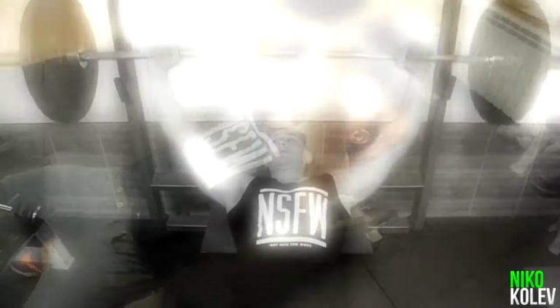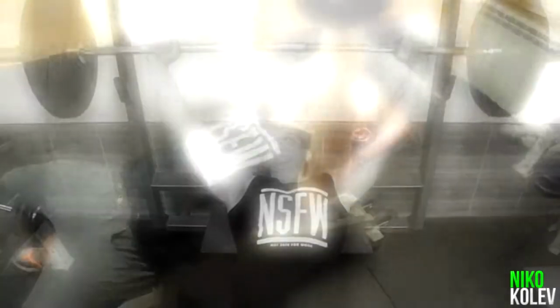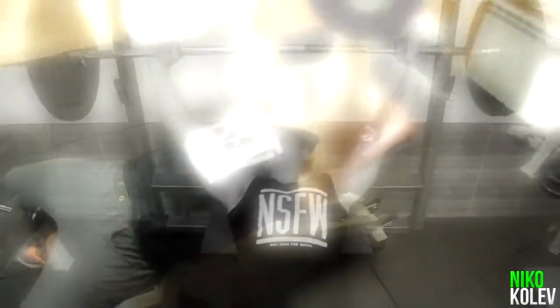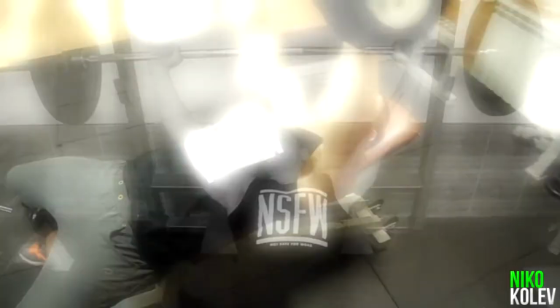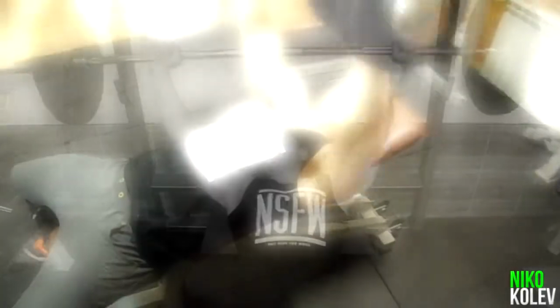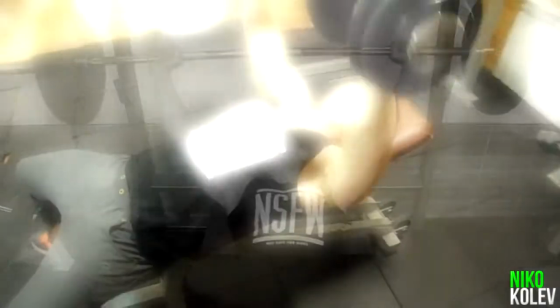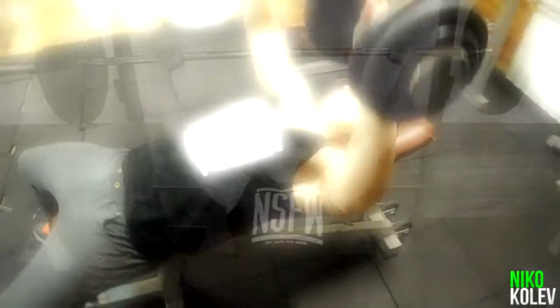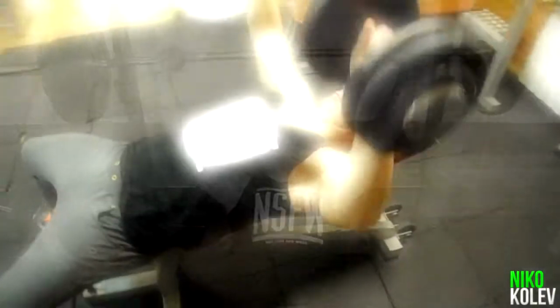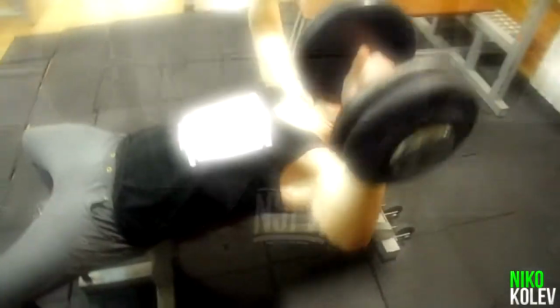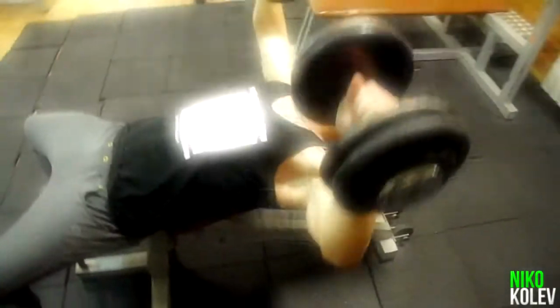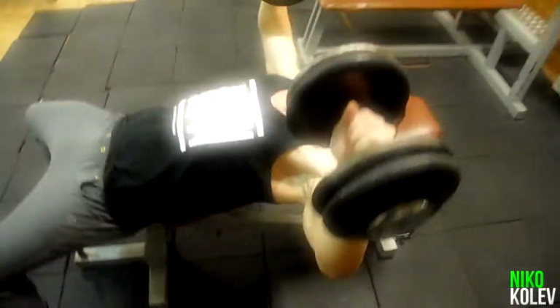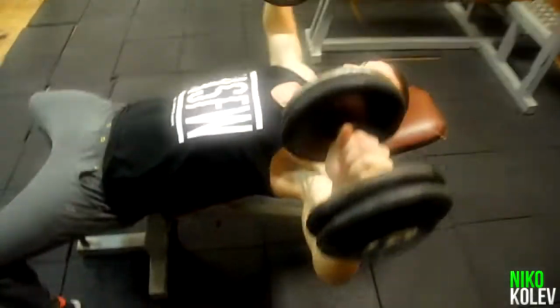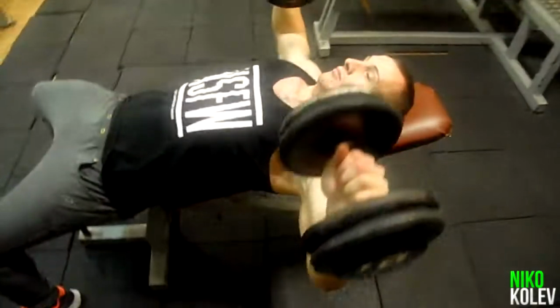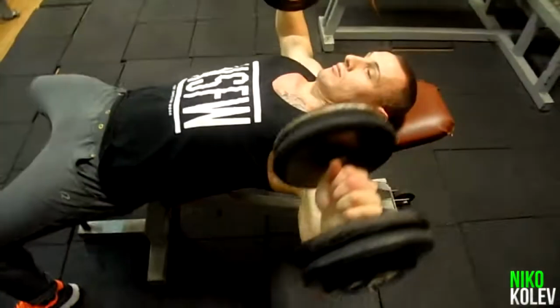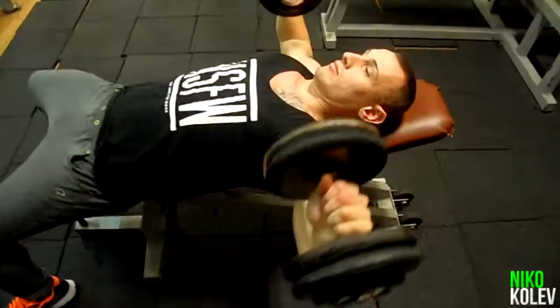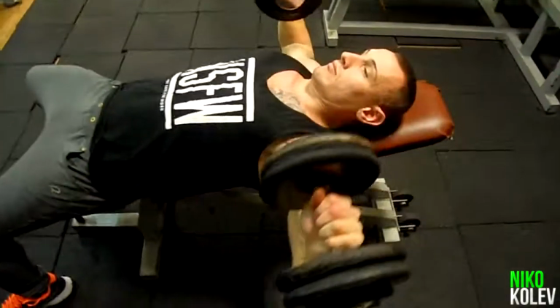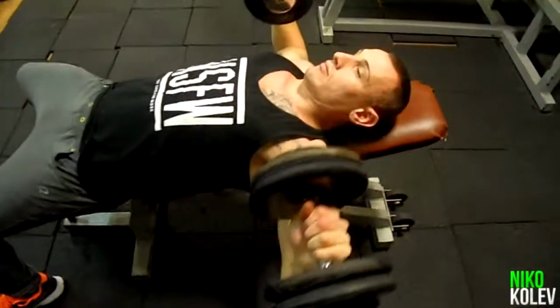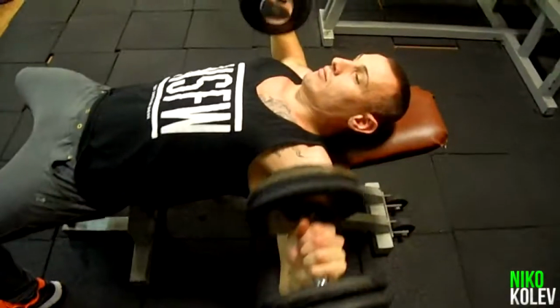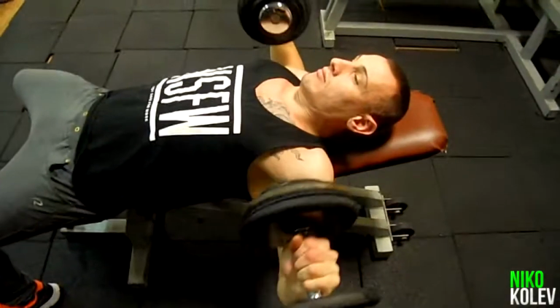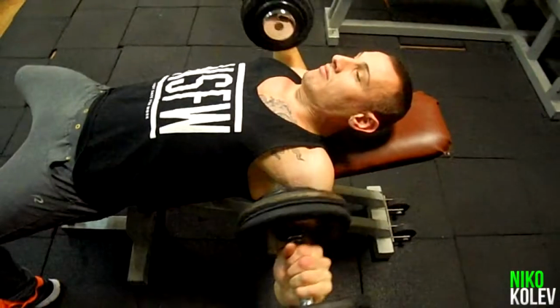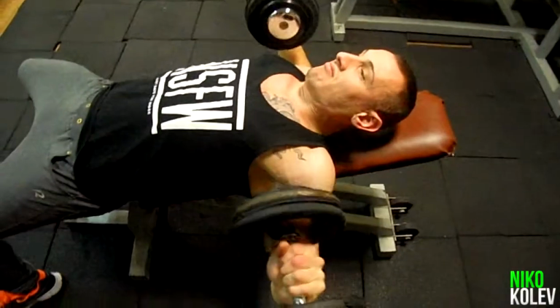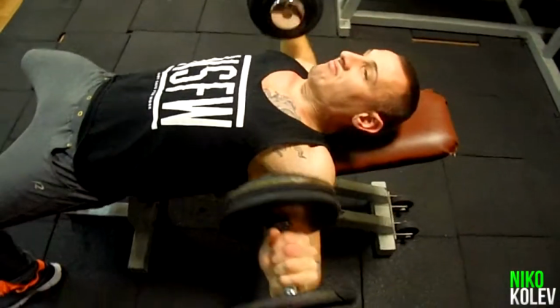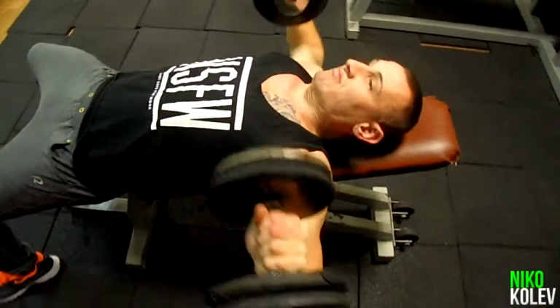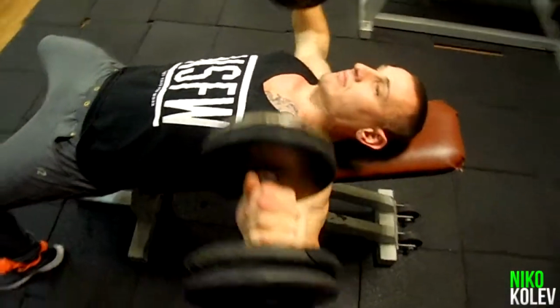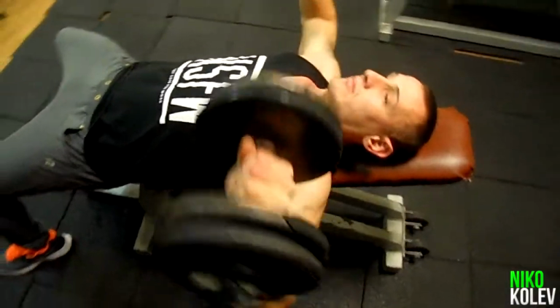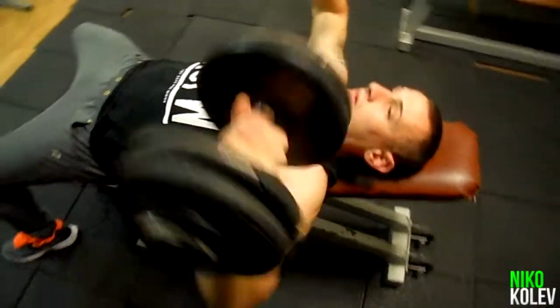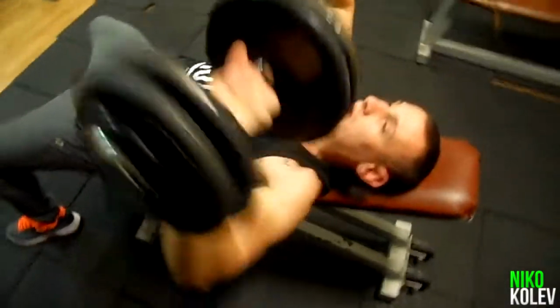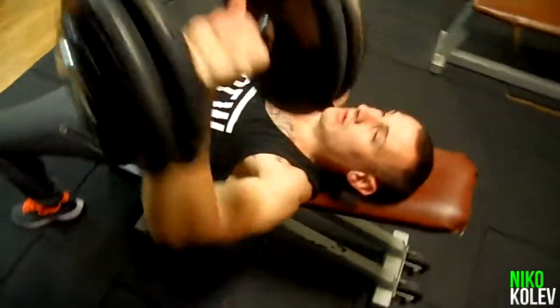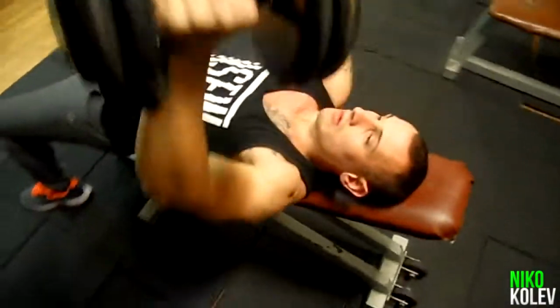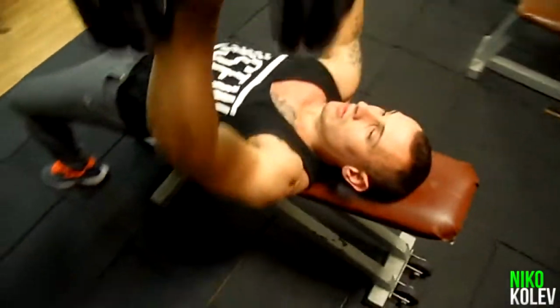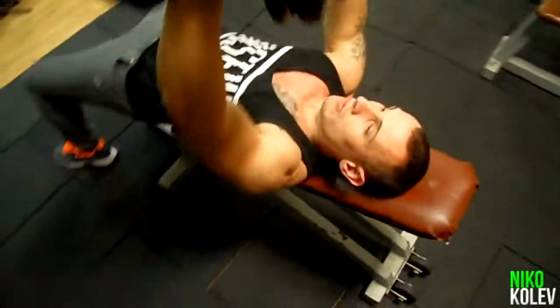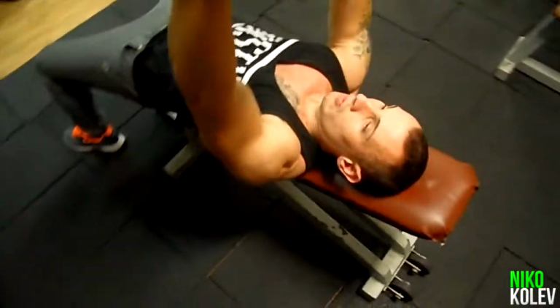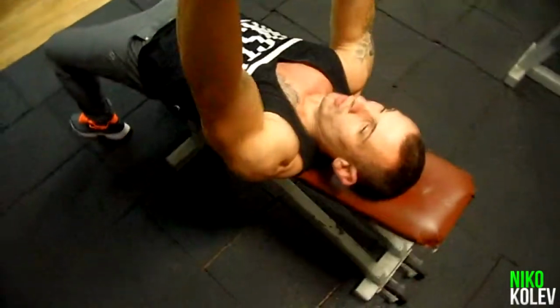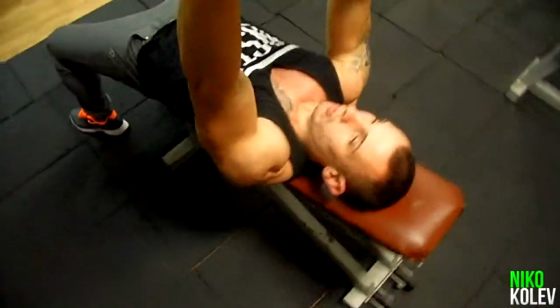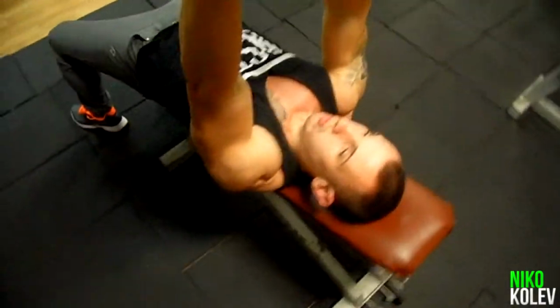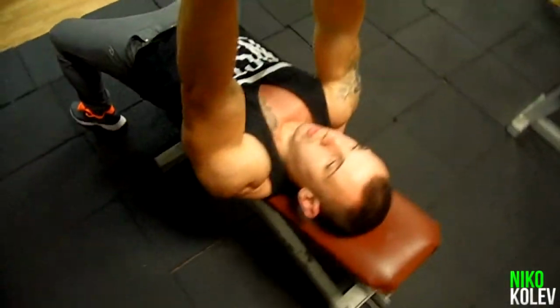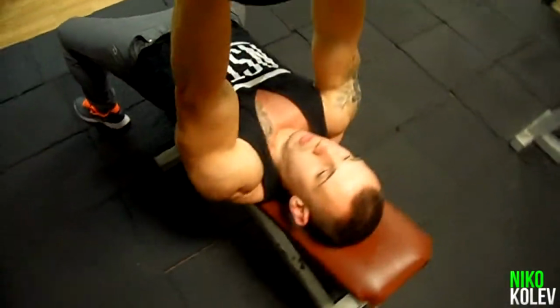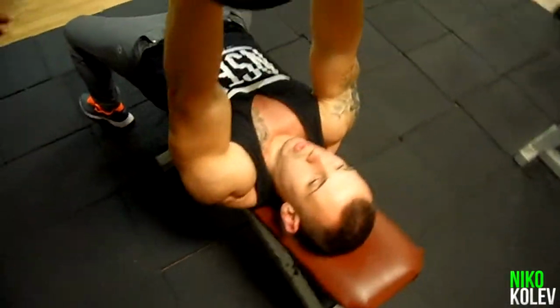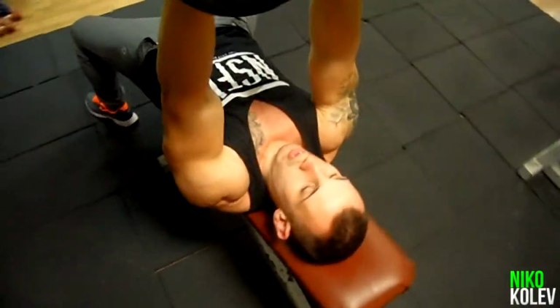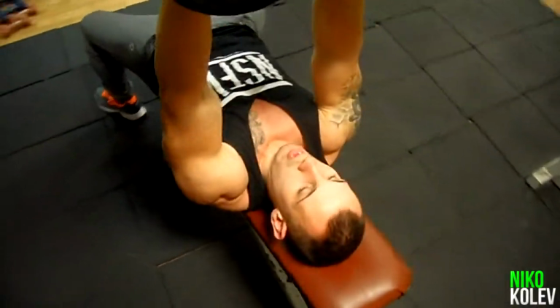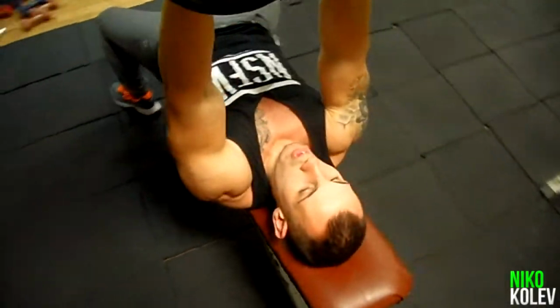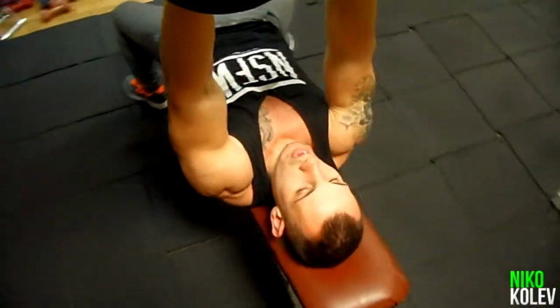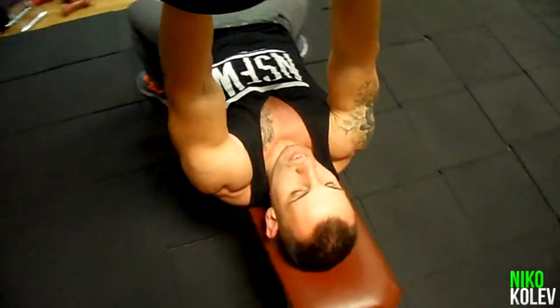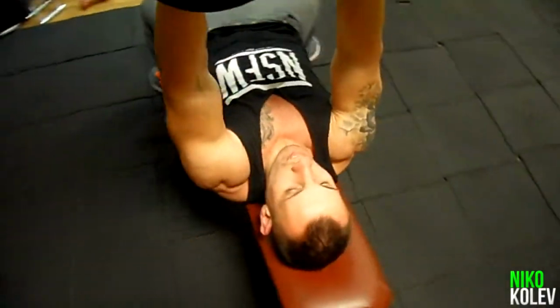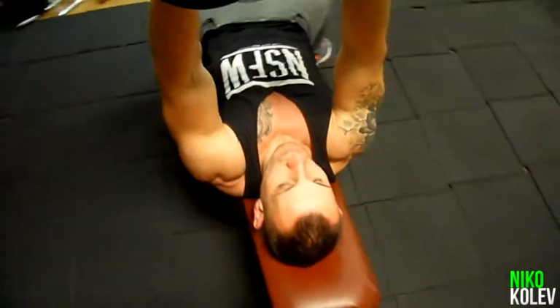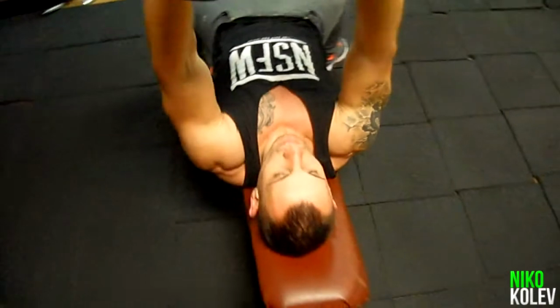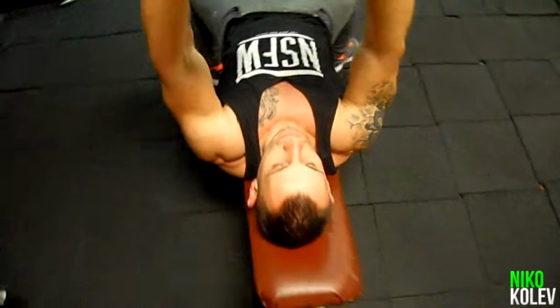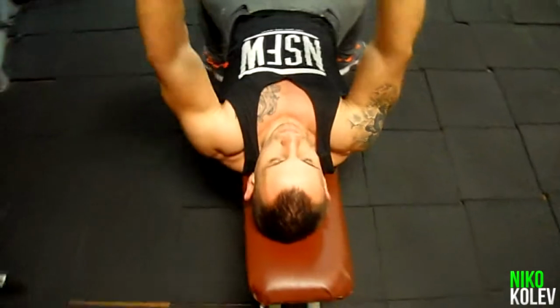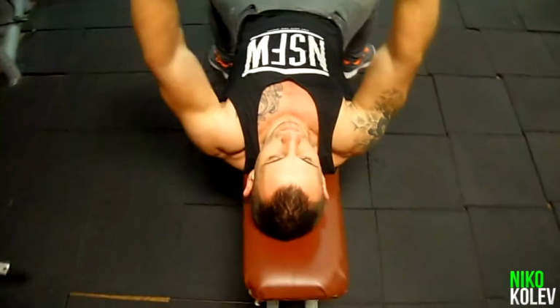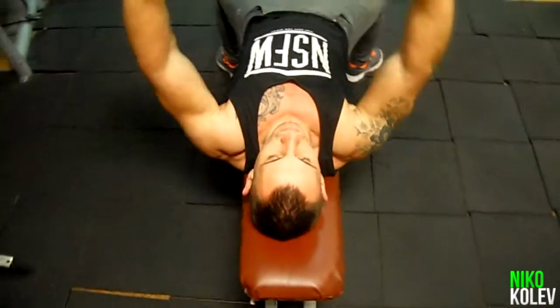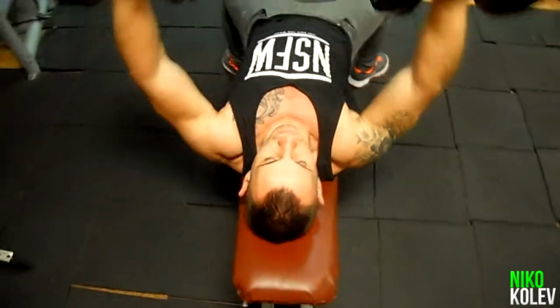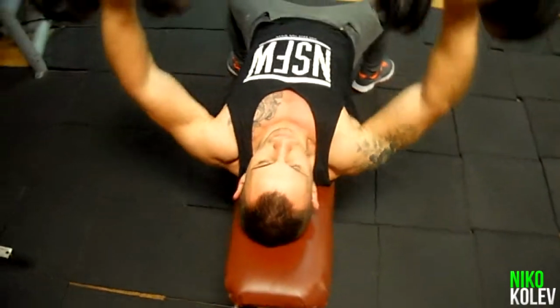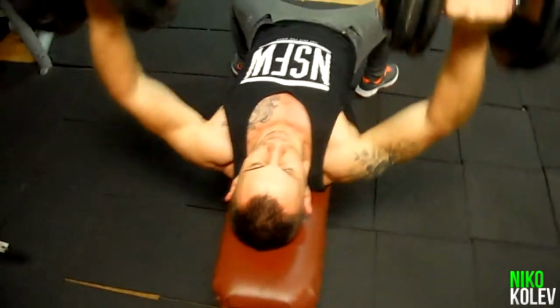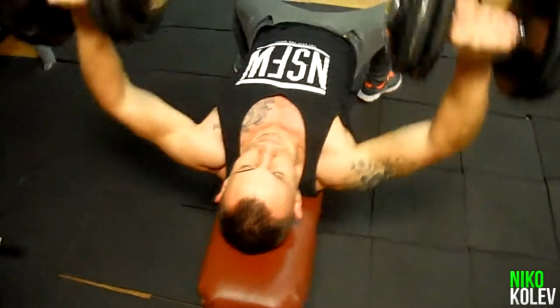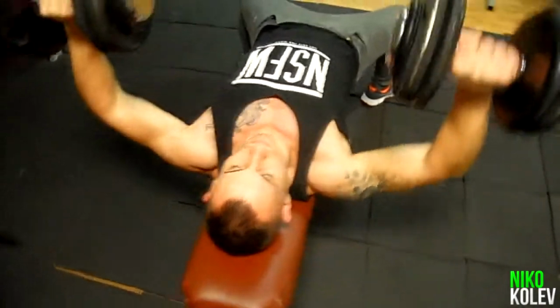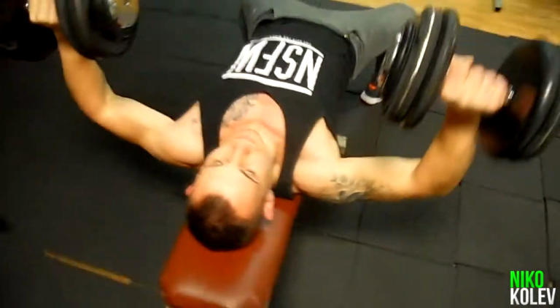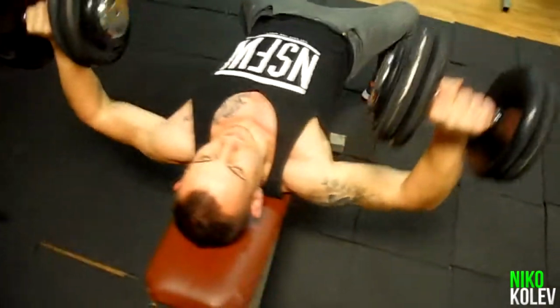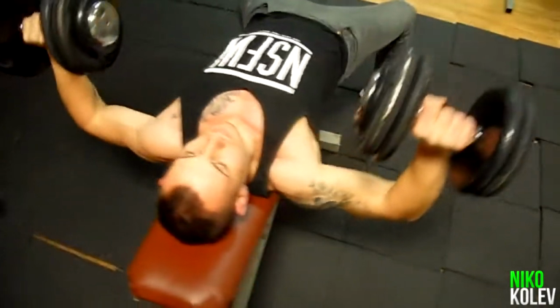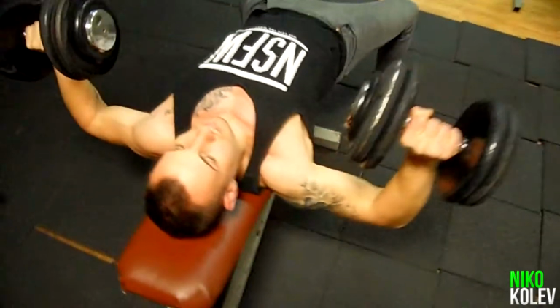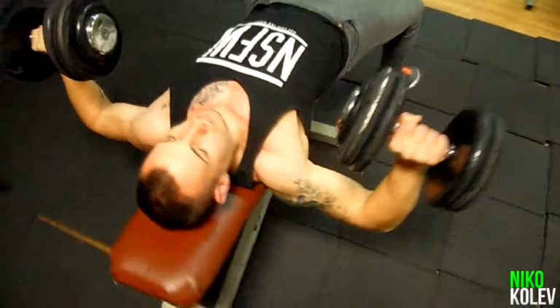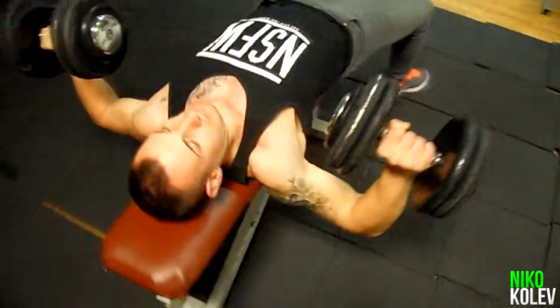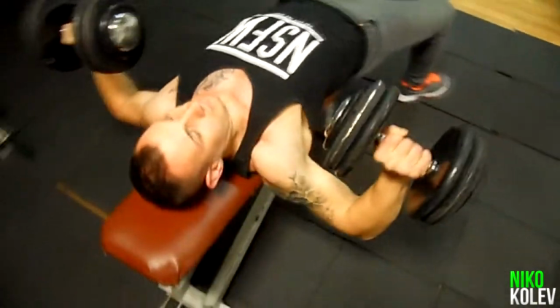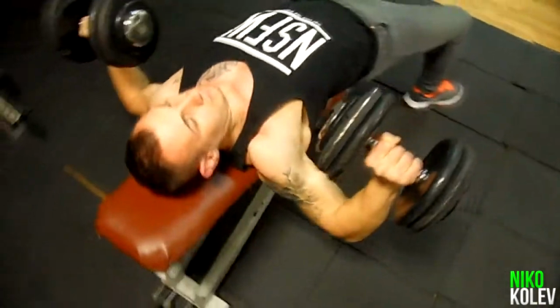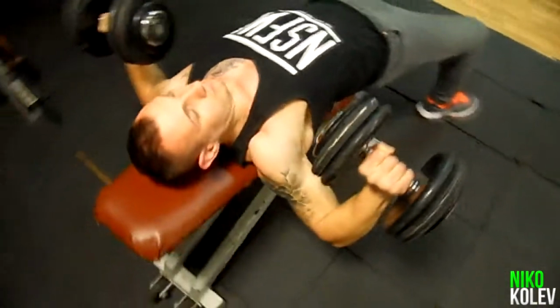Third exercise is Dumbbell Bench Press. This exercise will build a nice big chest.